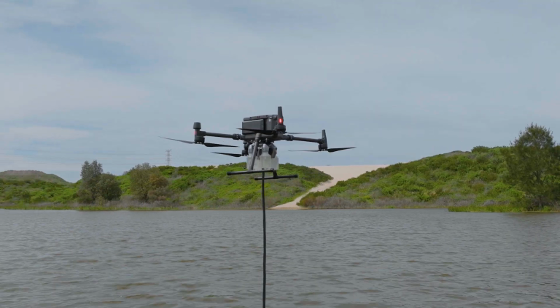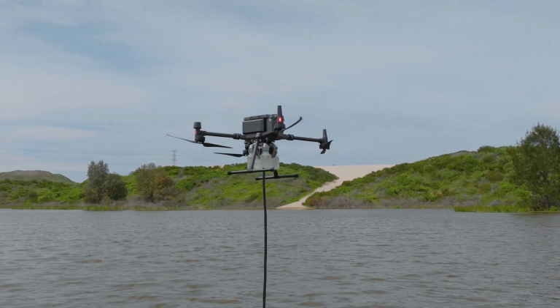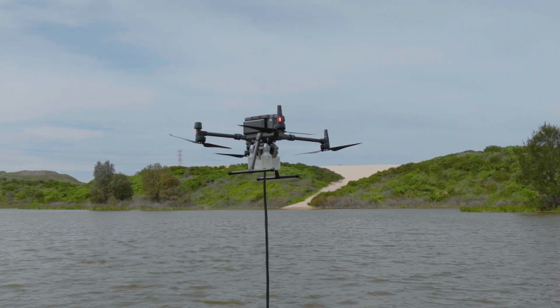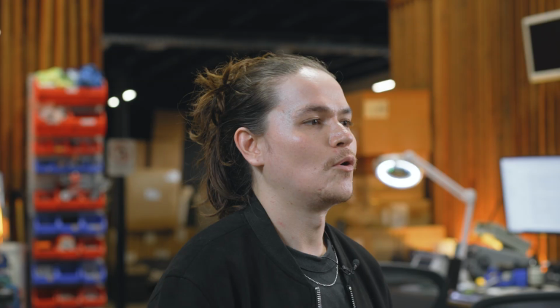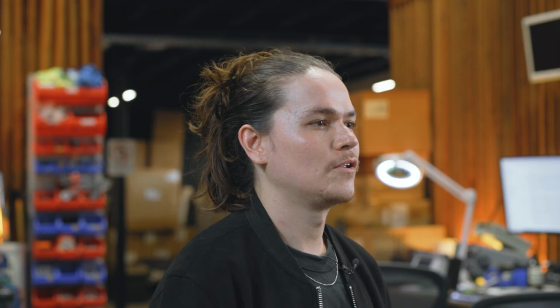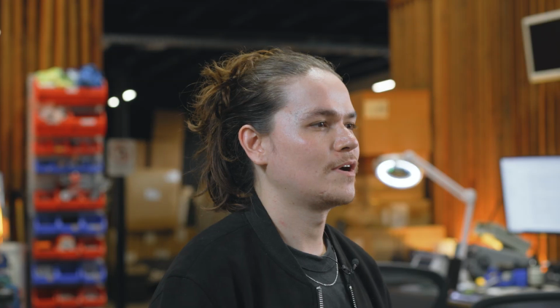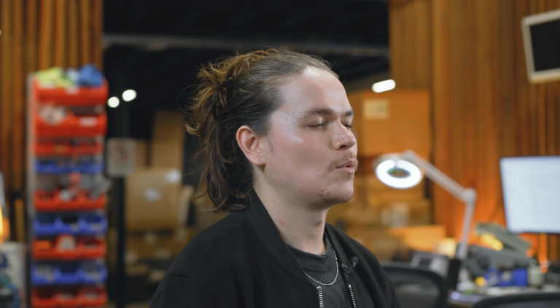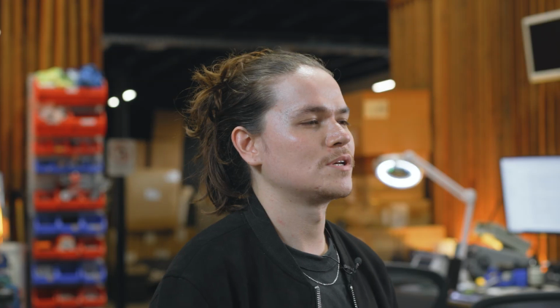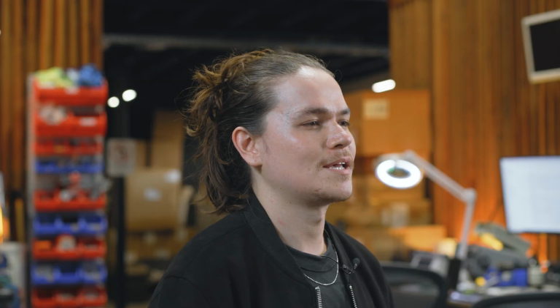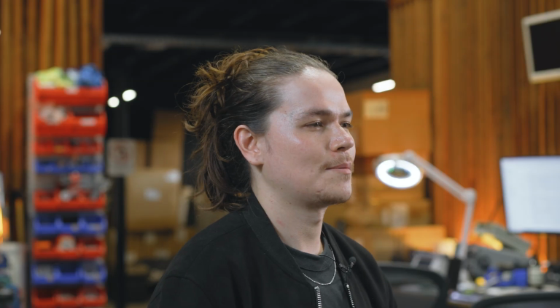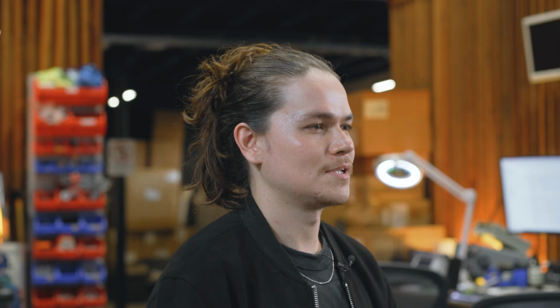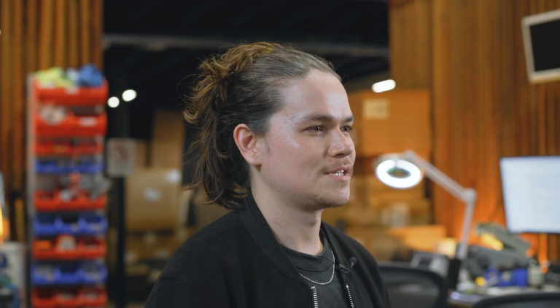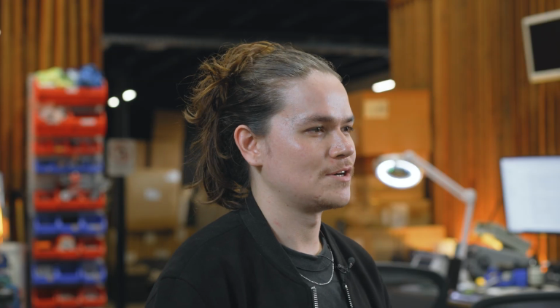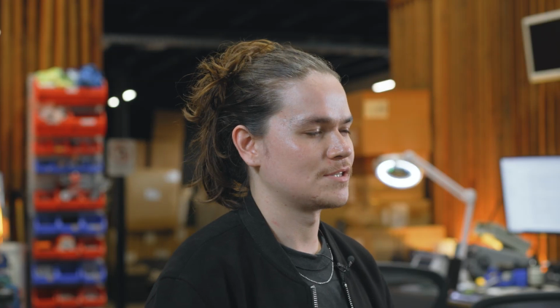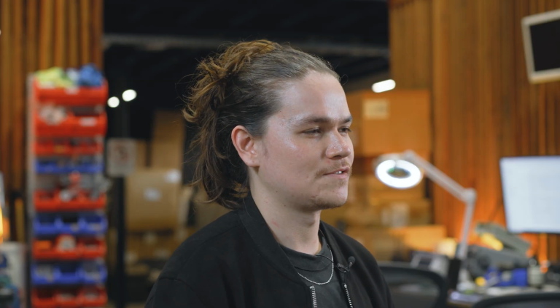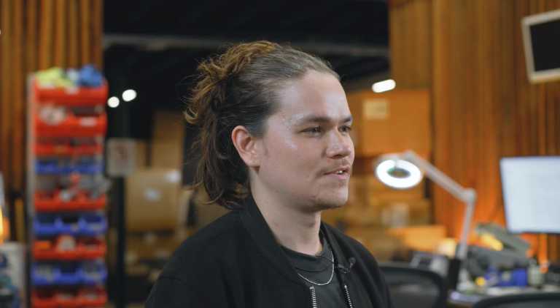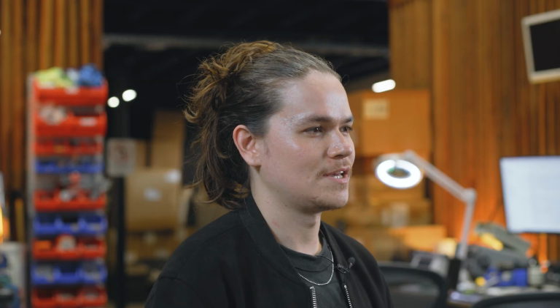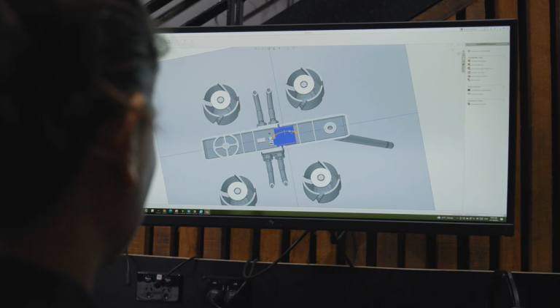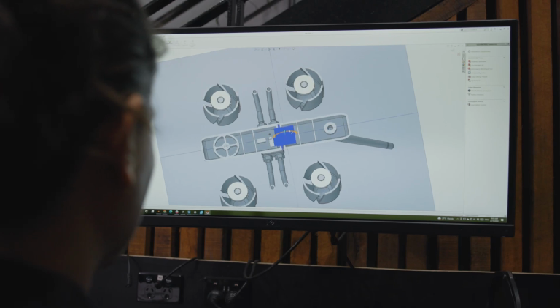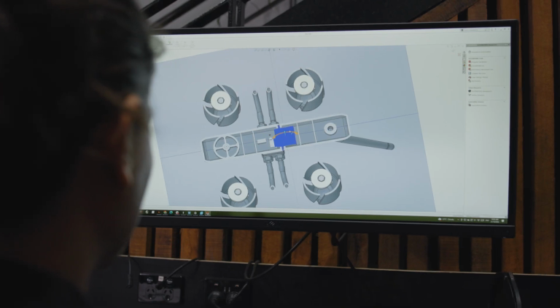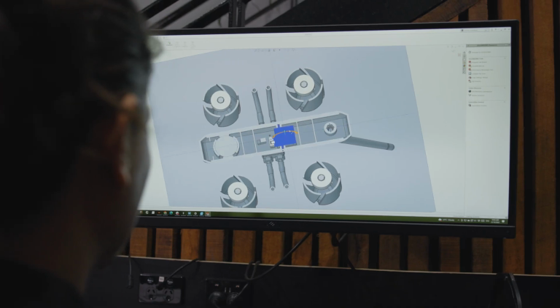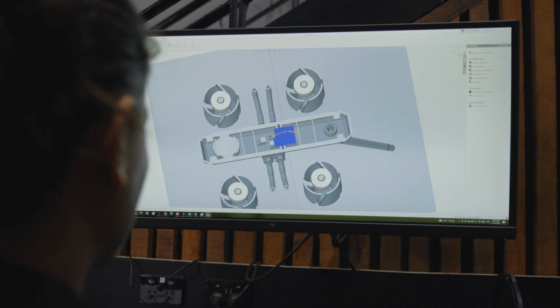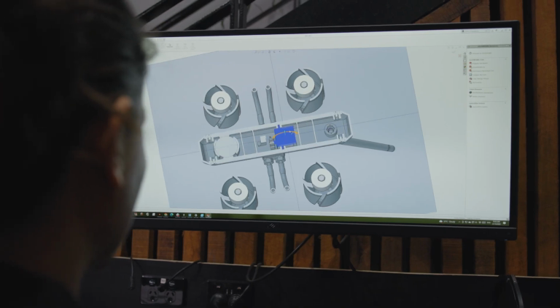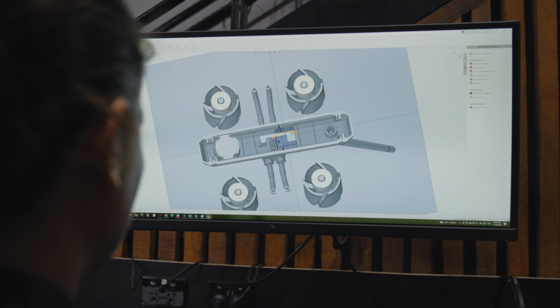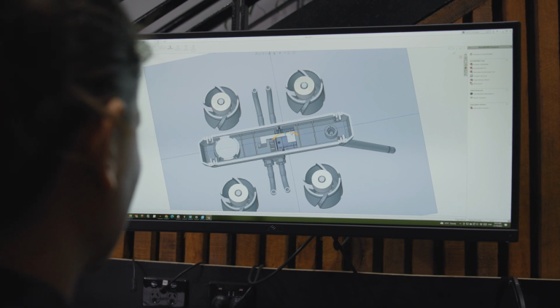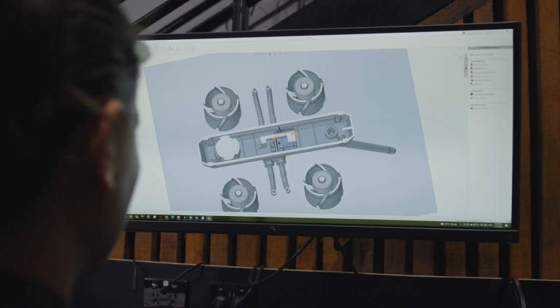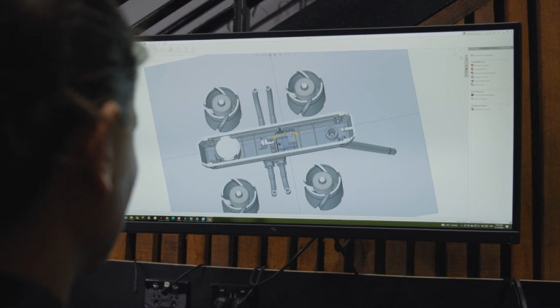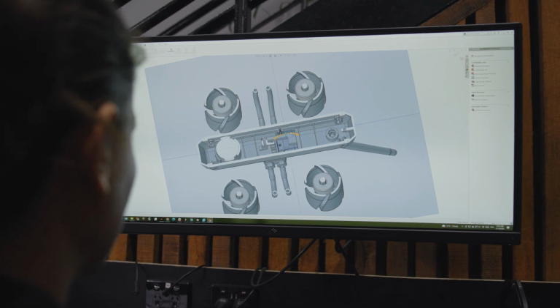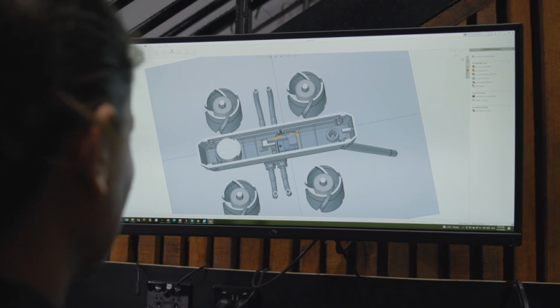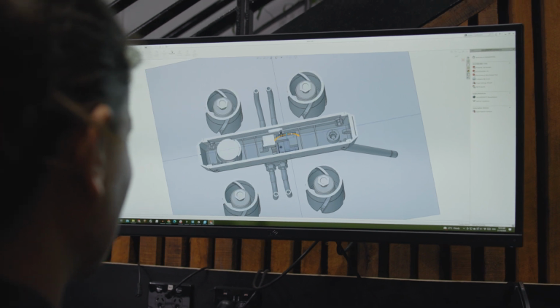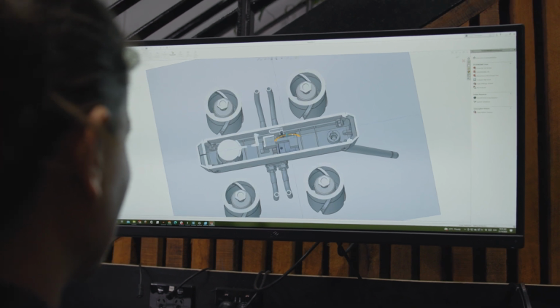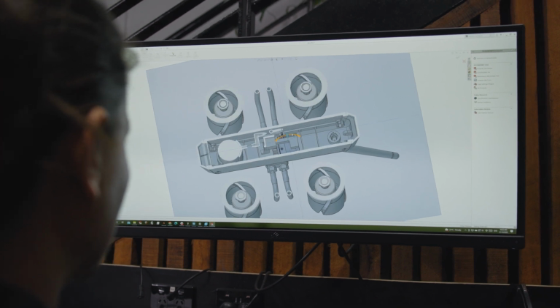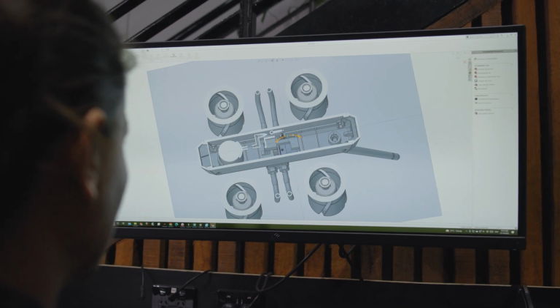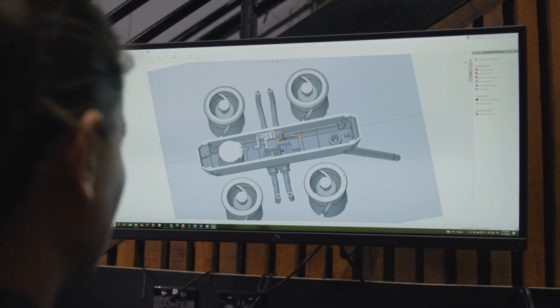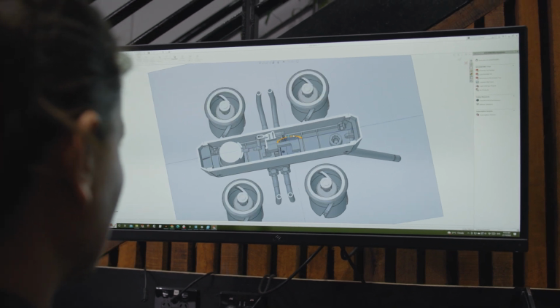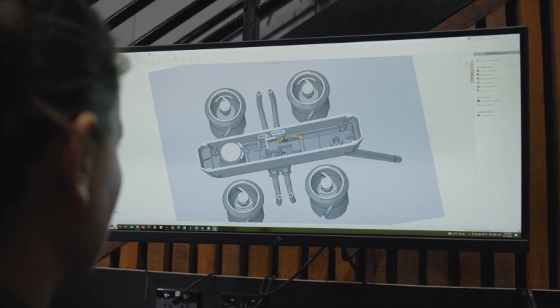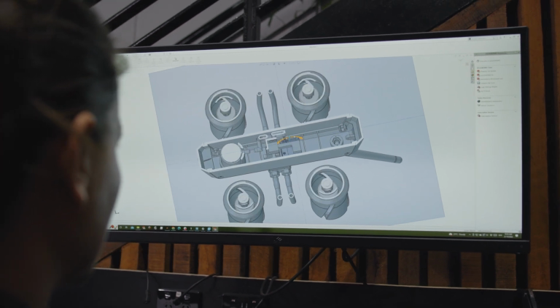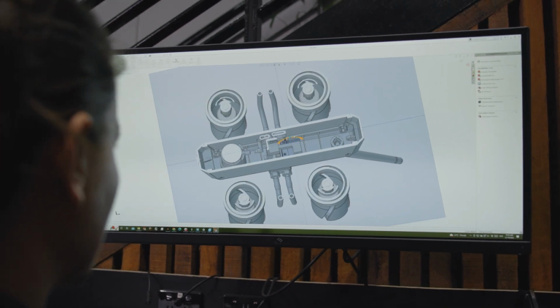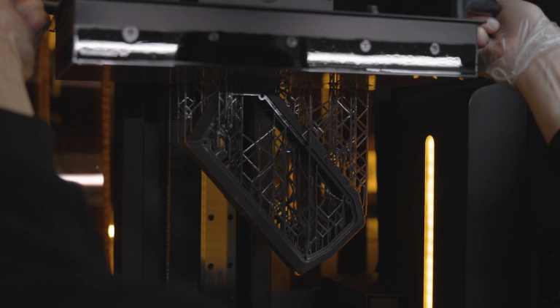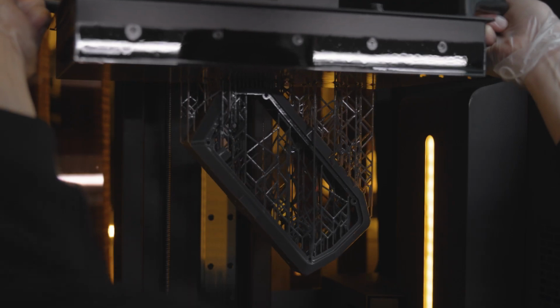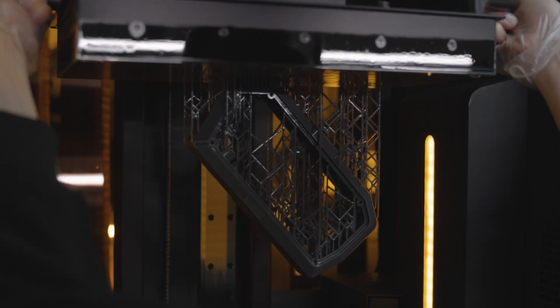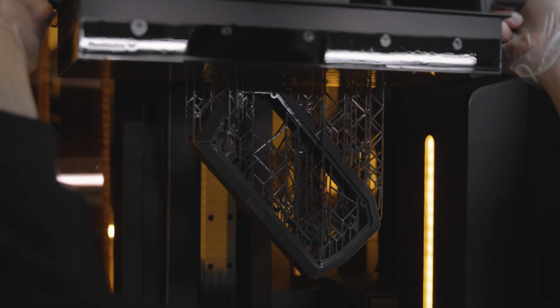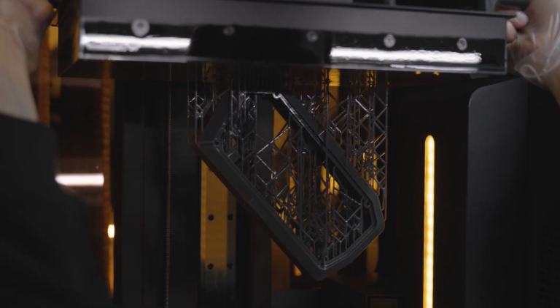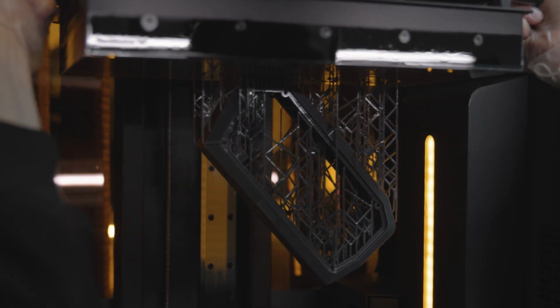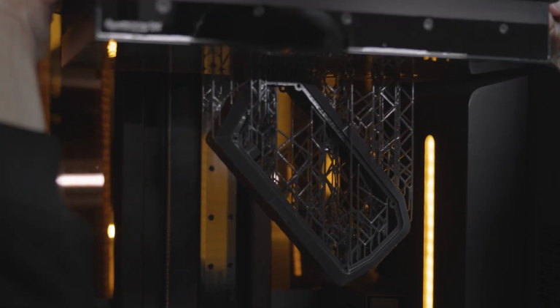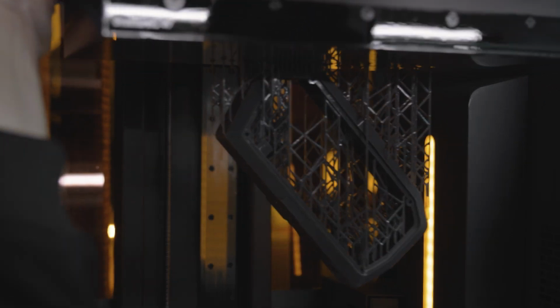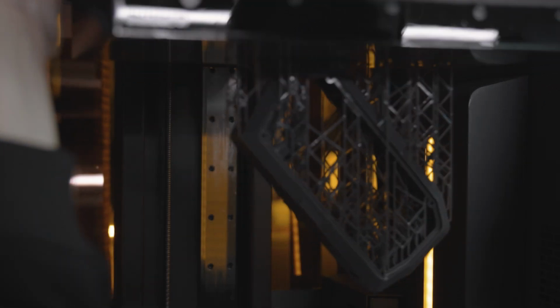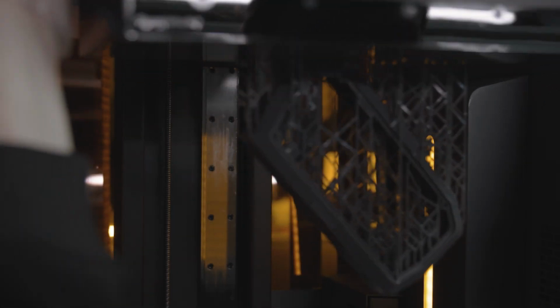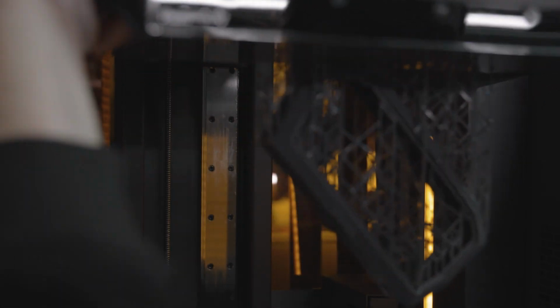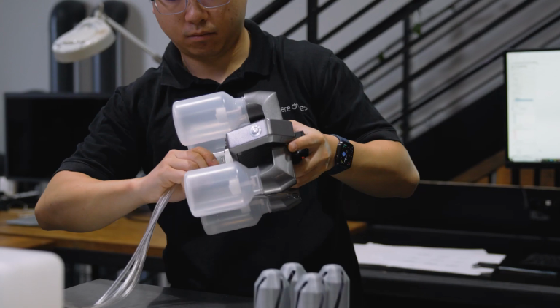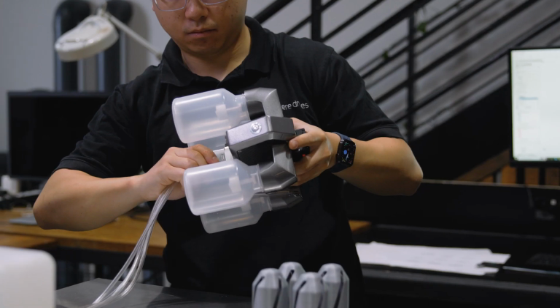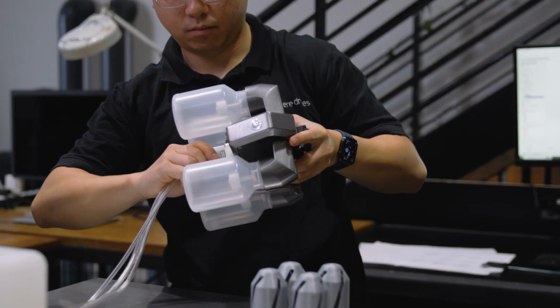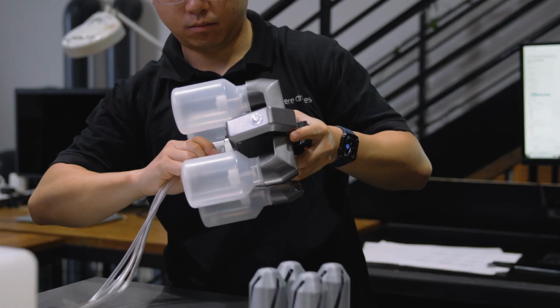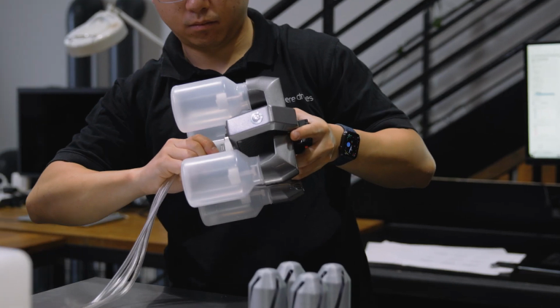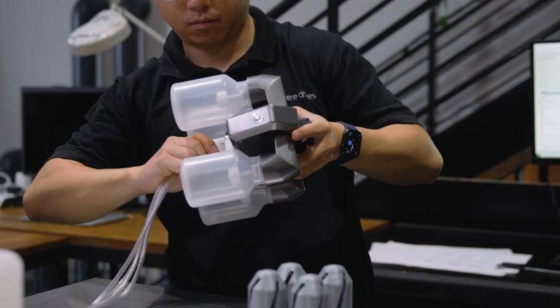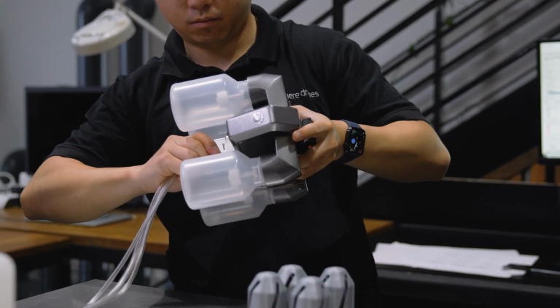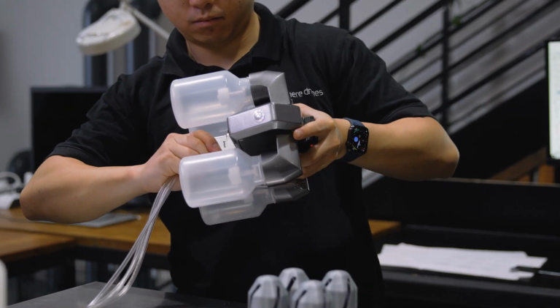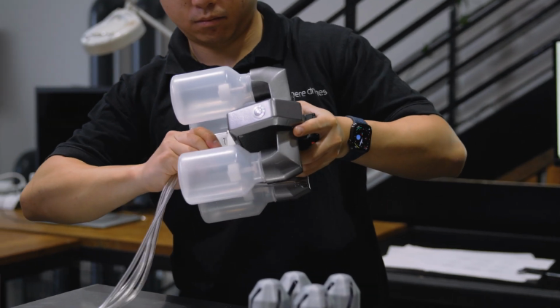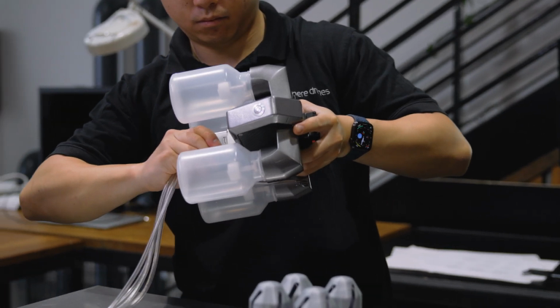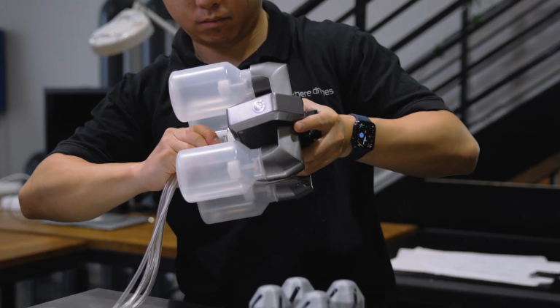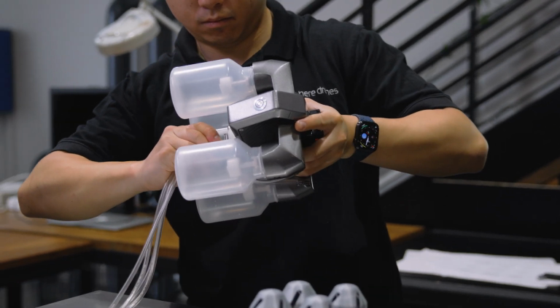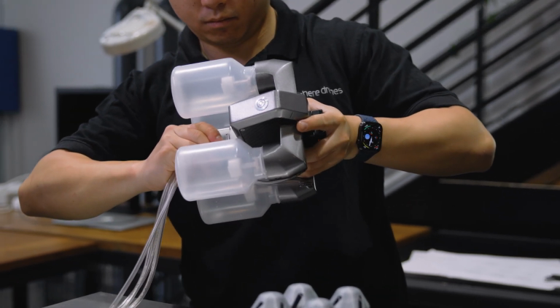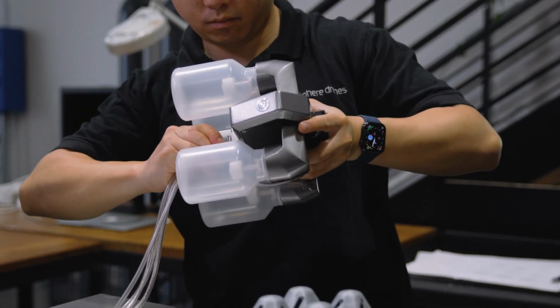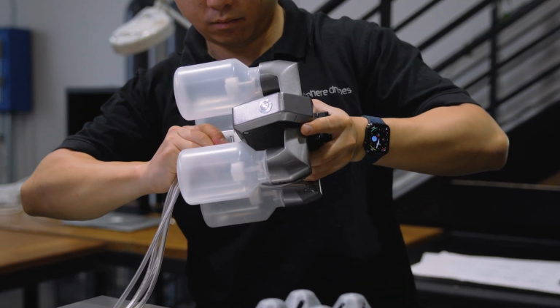All of our water samplers here at Sphere have been designed using a combination of computer-aided design, CNC manufacturing, and 3D printing methodologies.